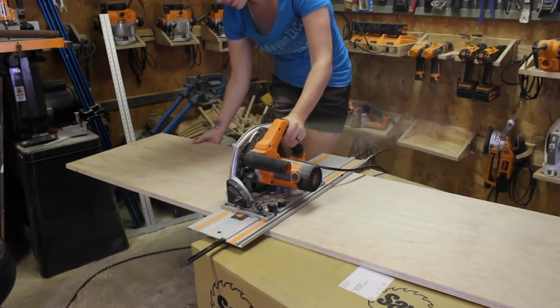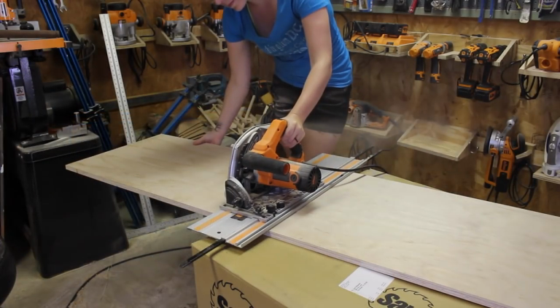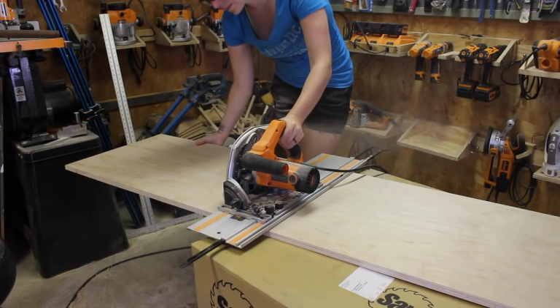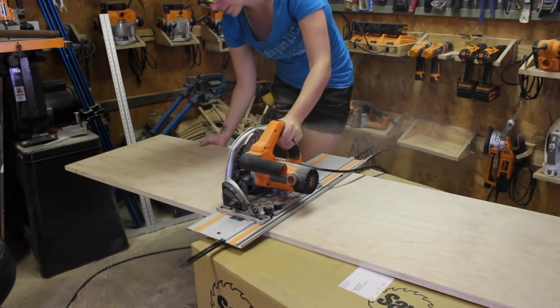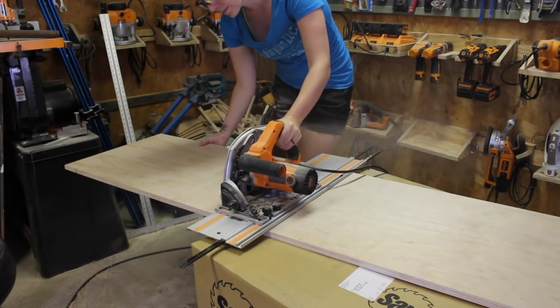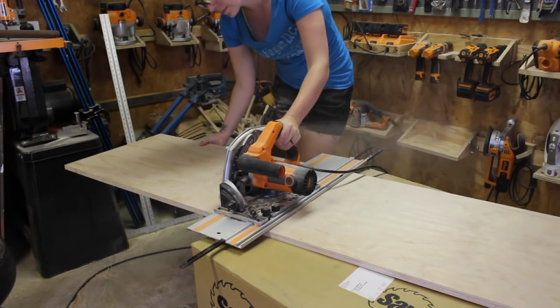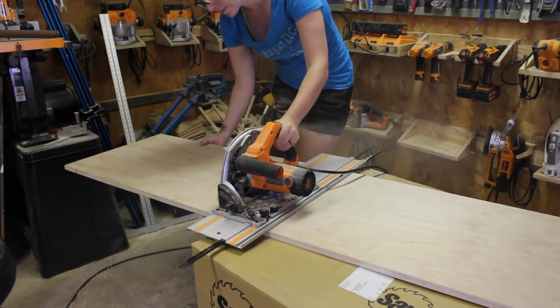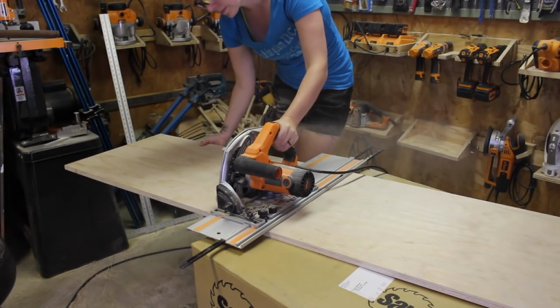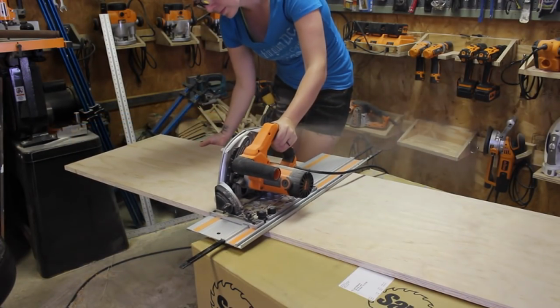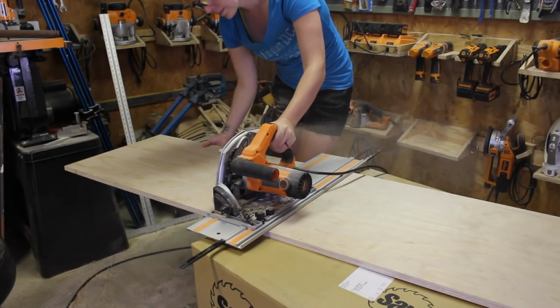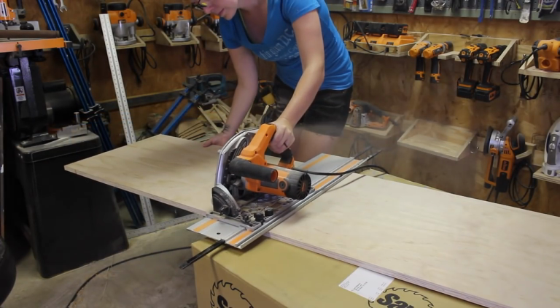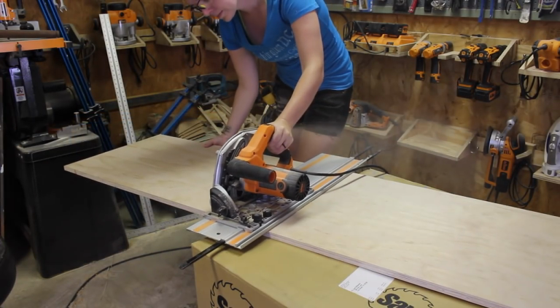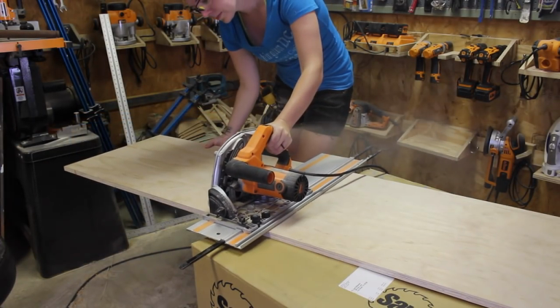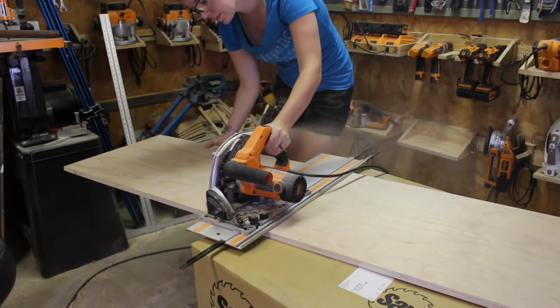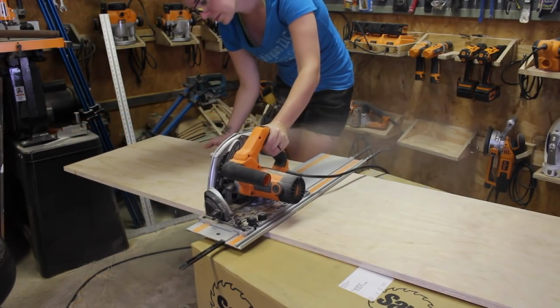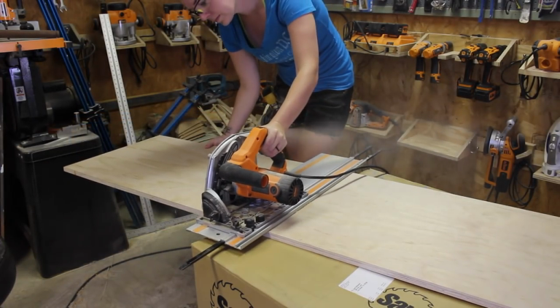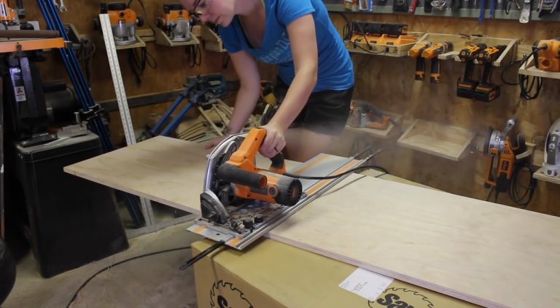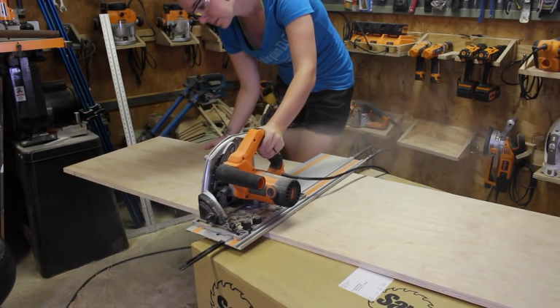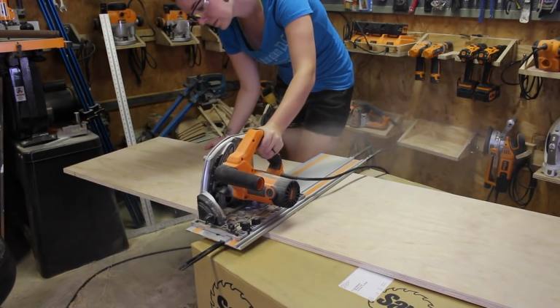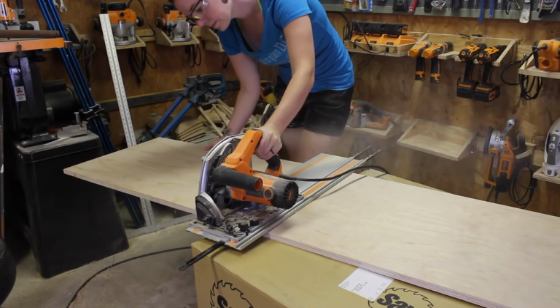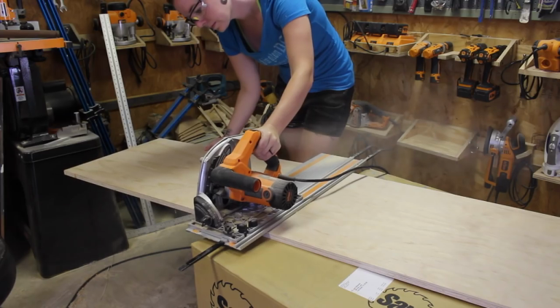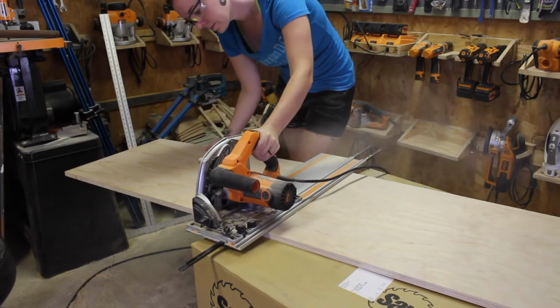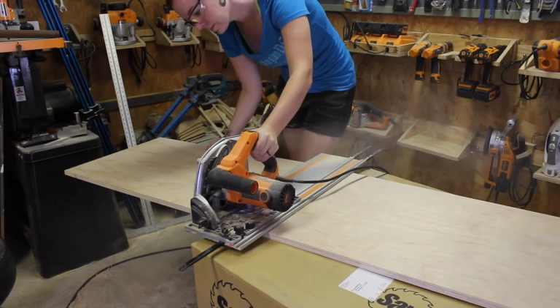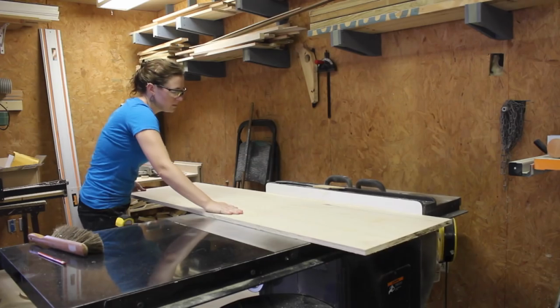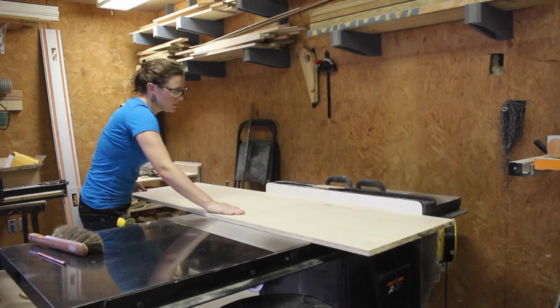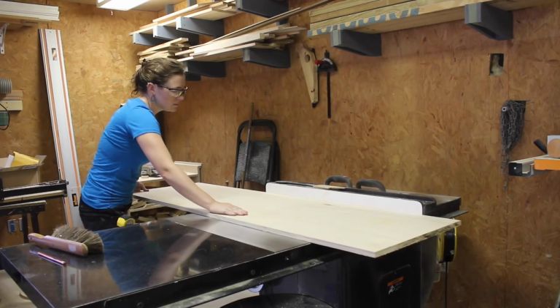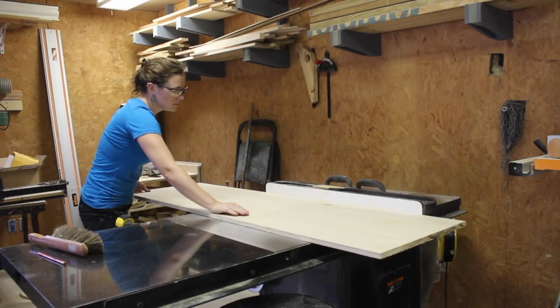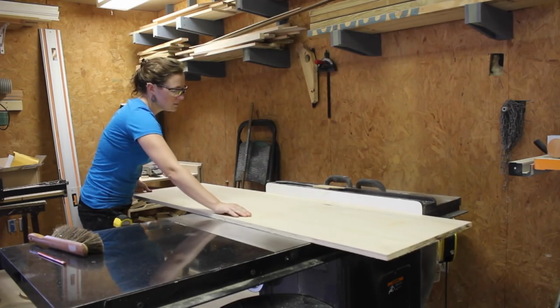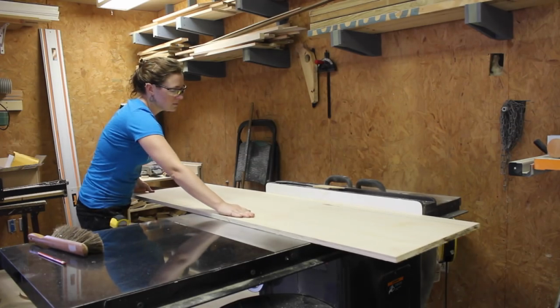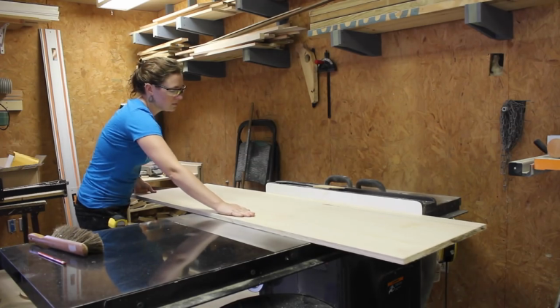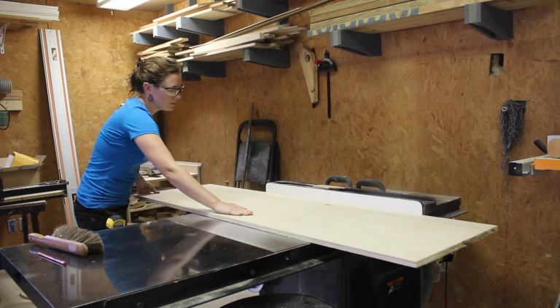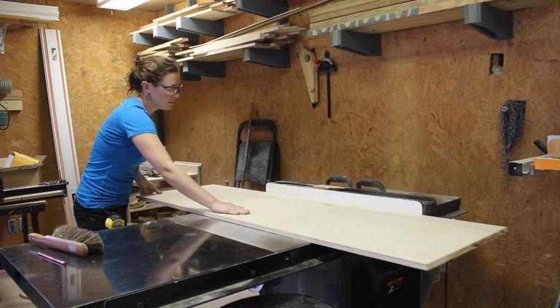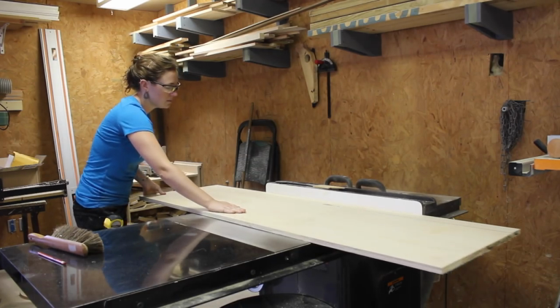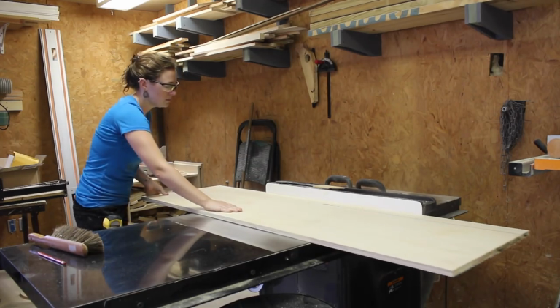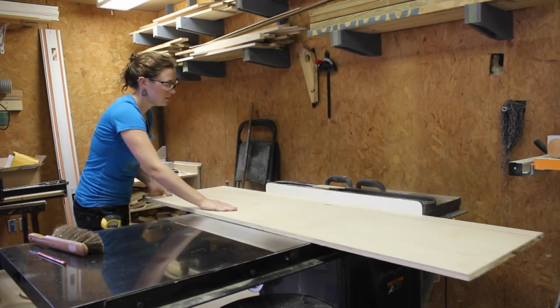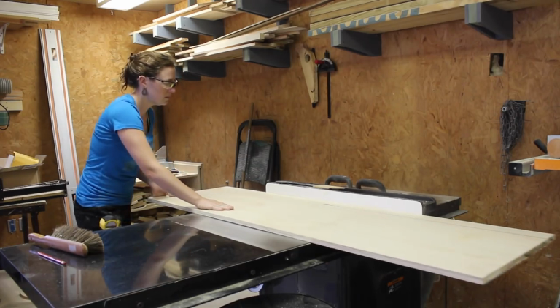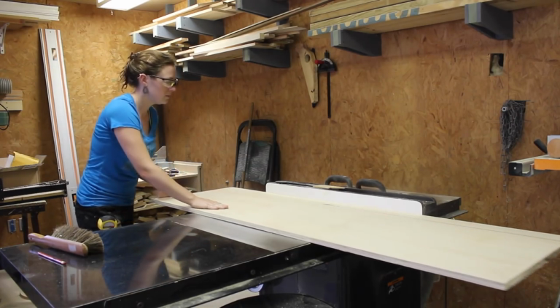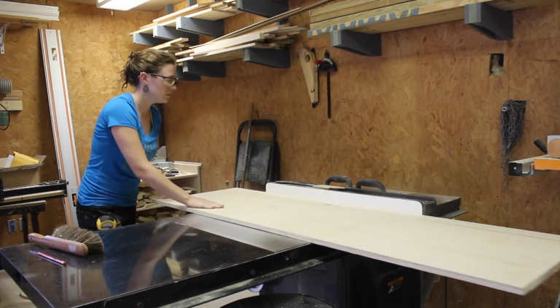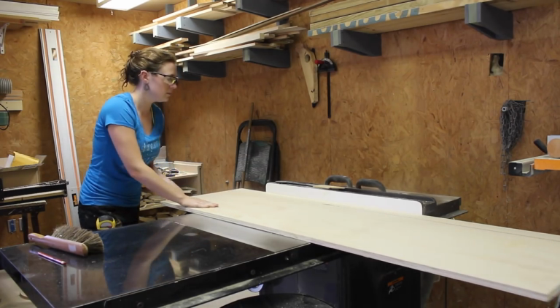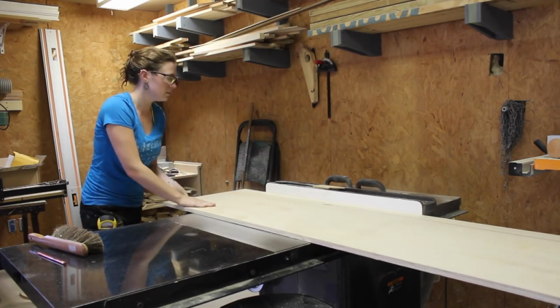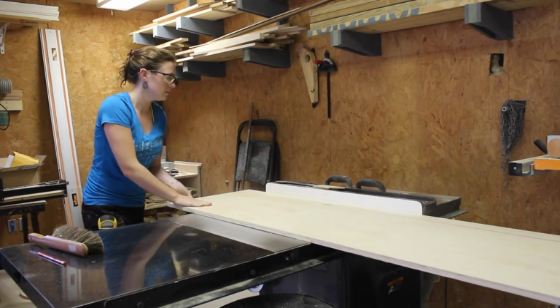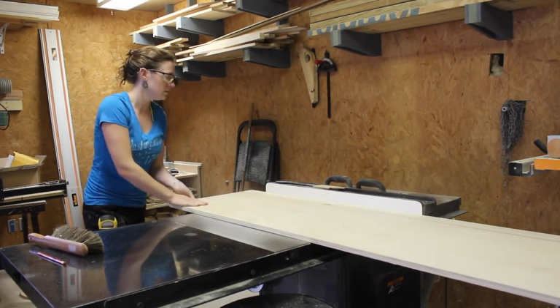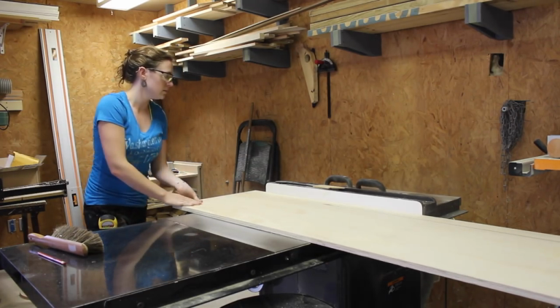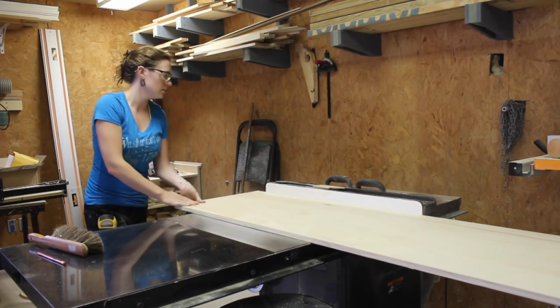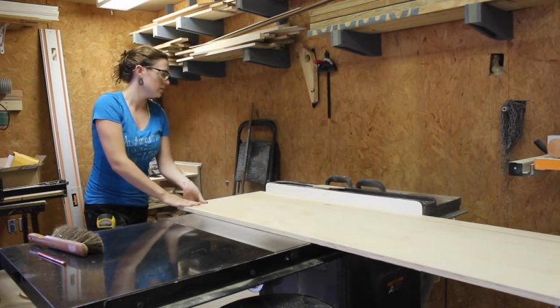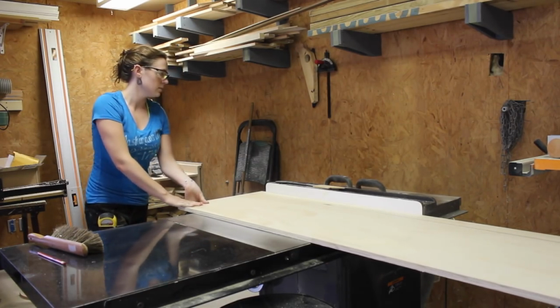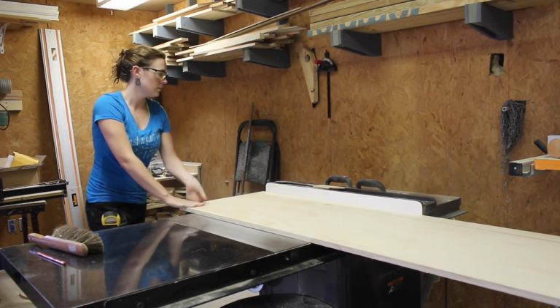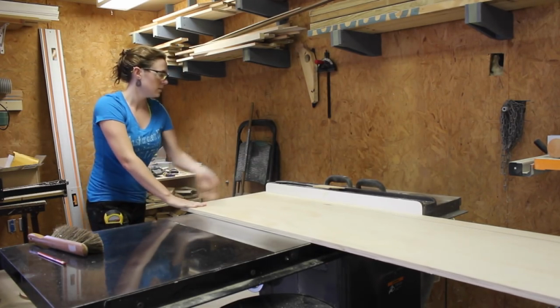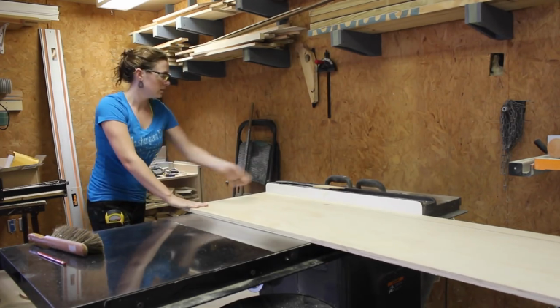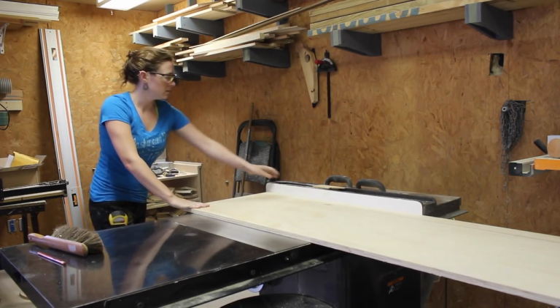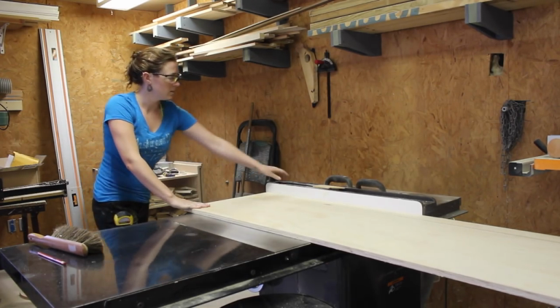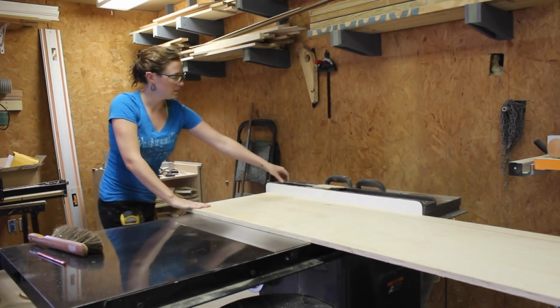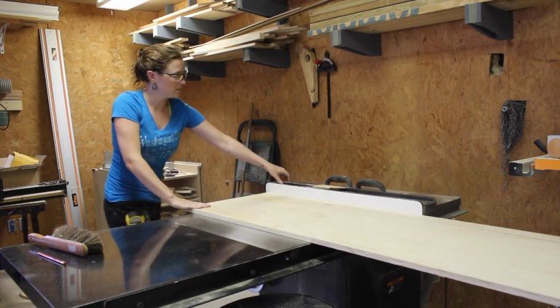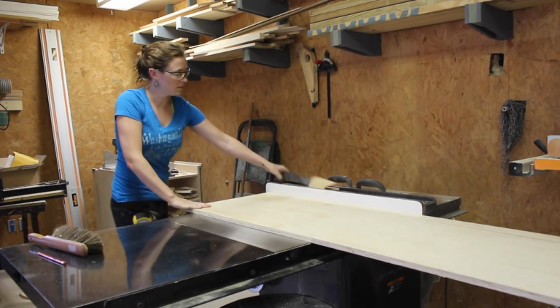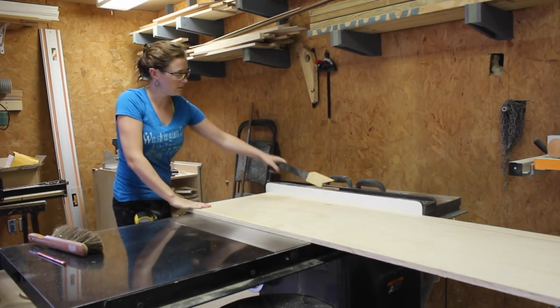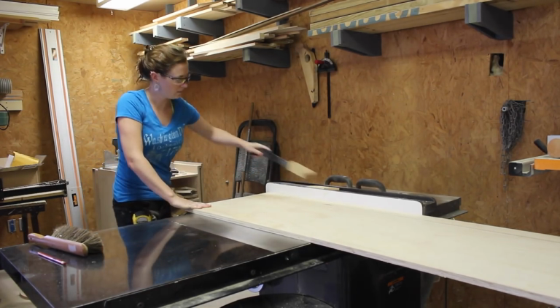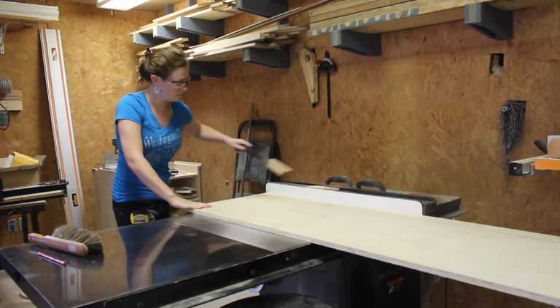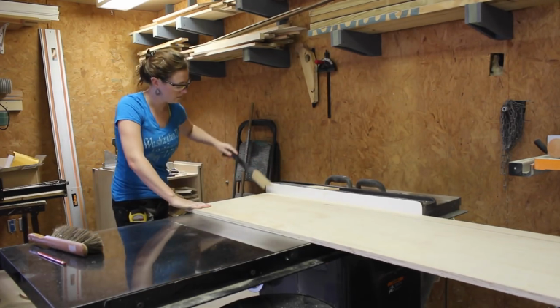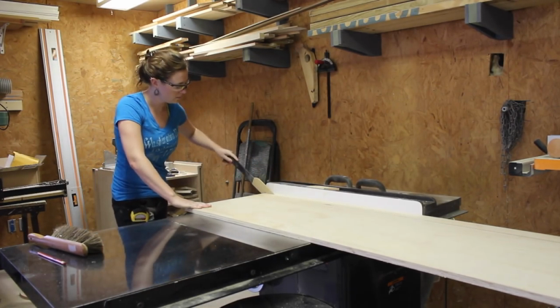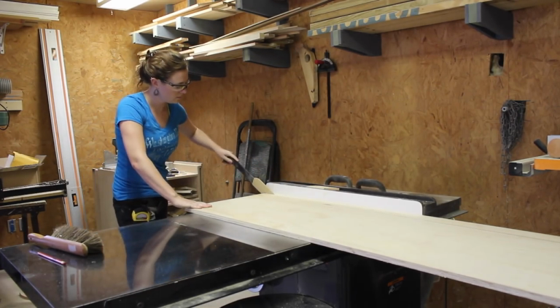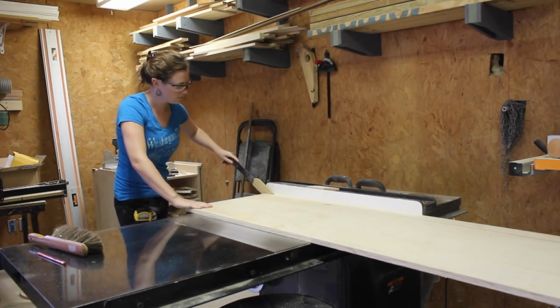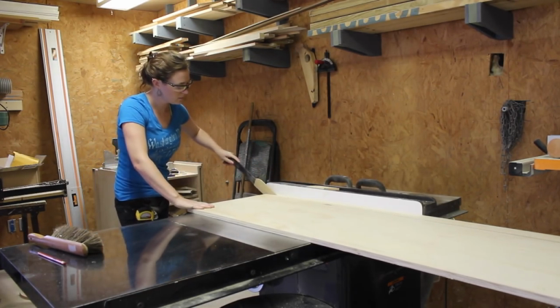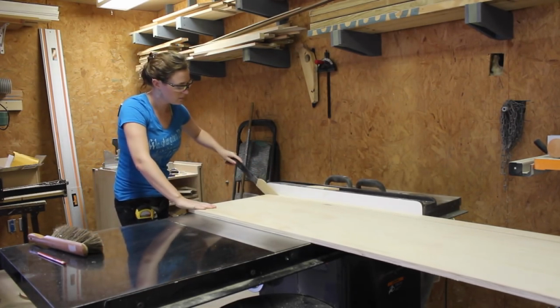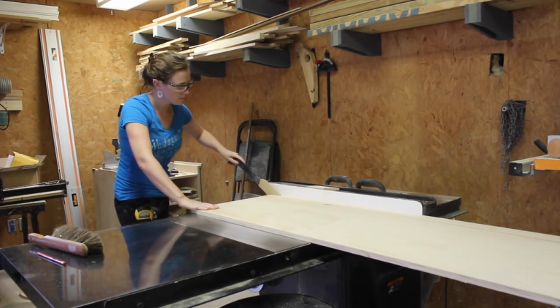I'm making this project from one sheet of plywood. I started by cutting it down with my track saw, then using my table saw to rip down the pieces.